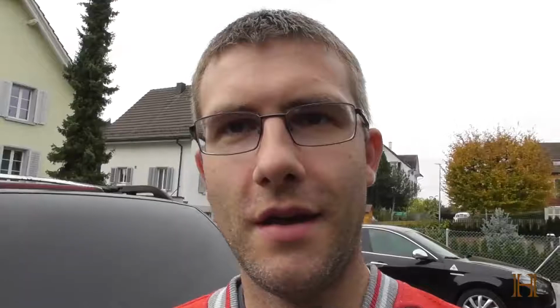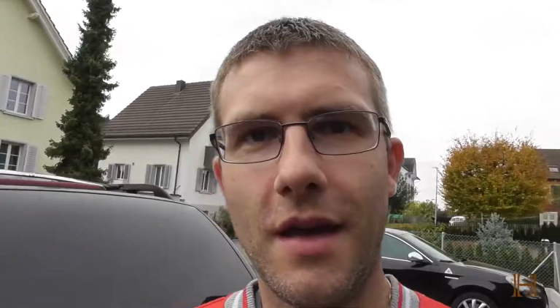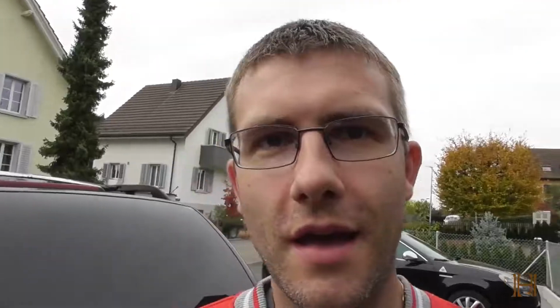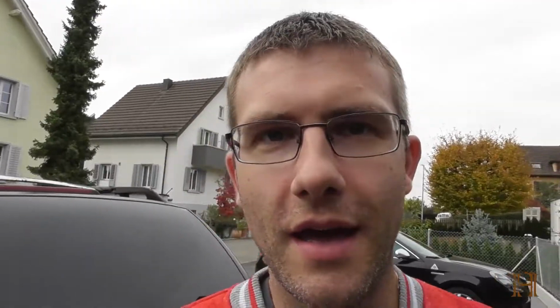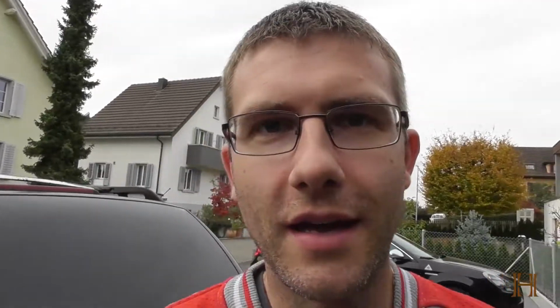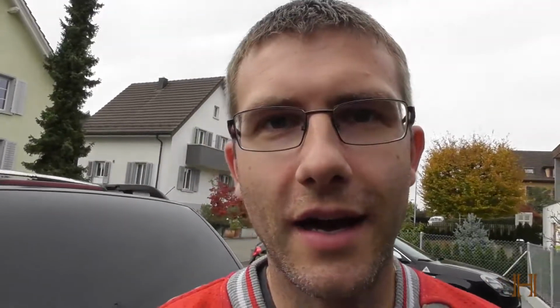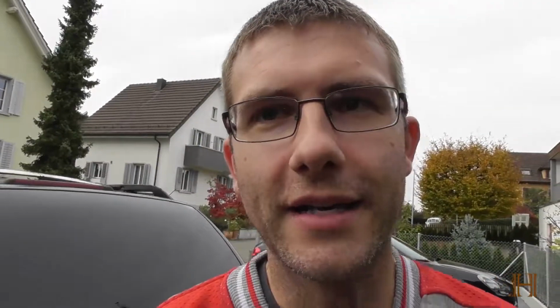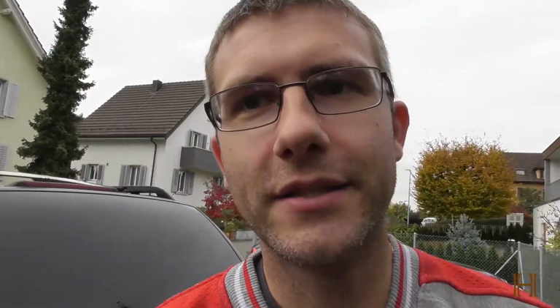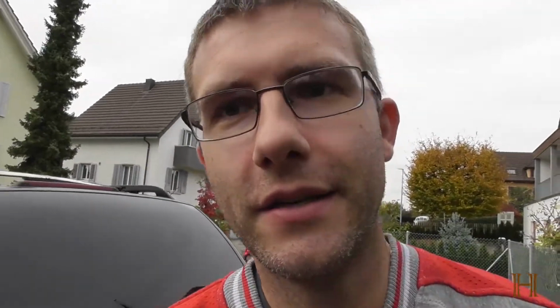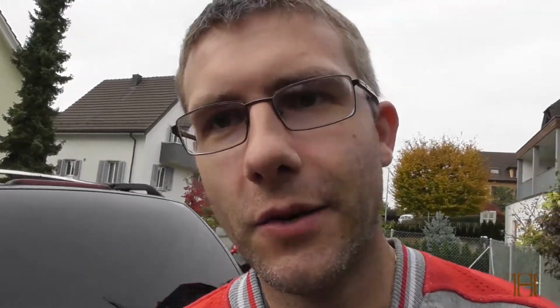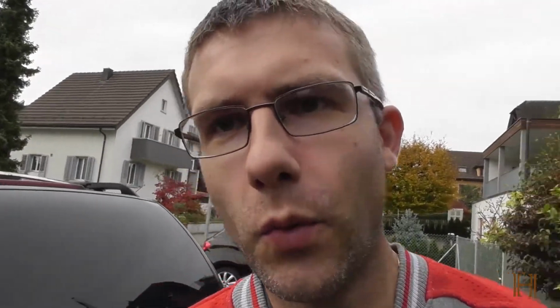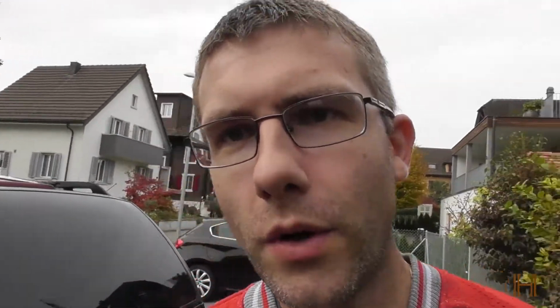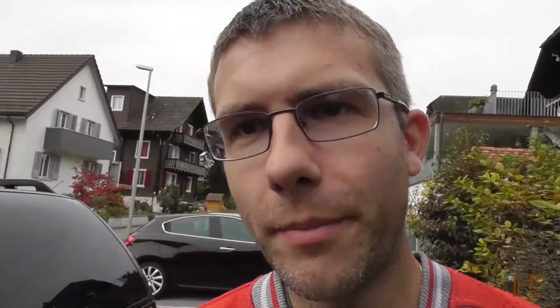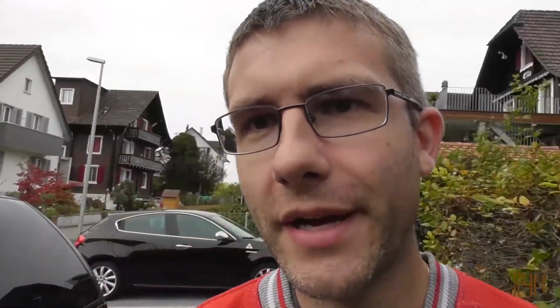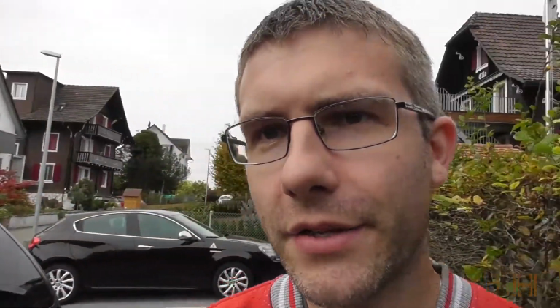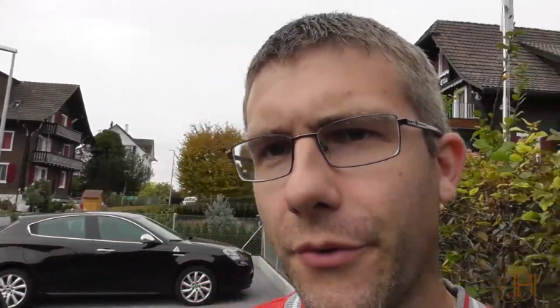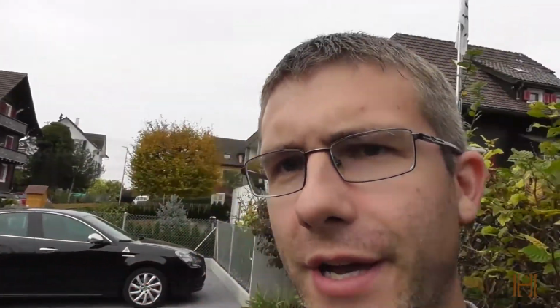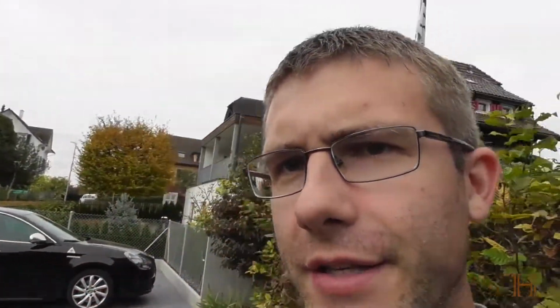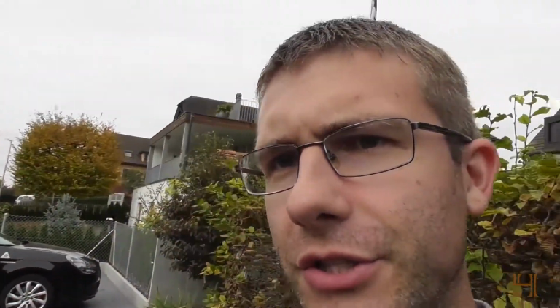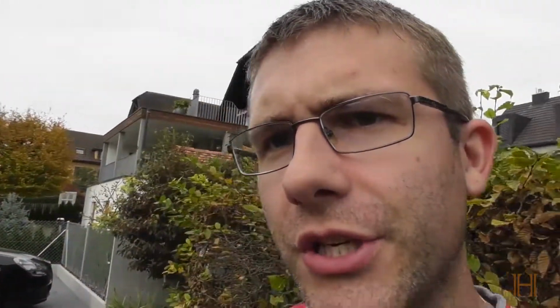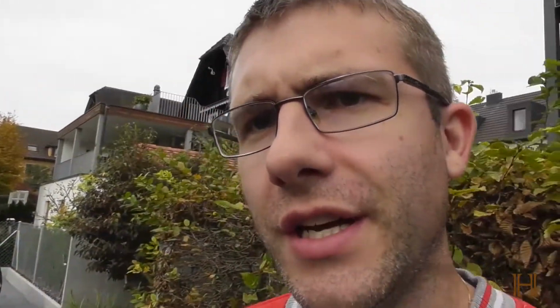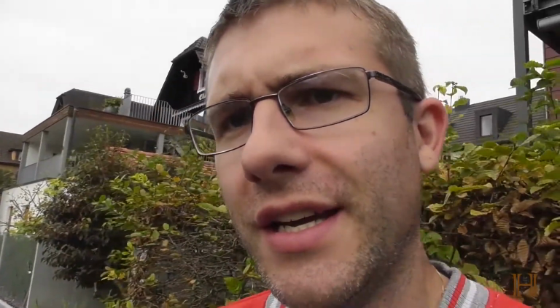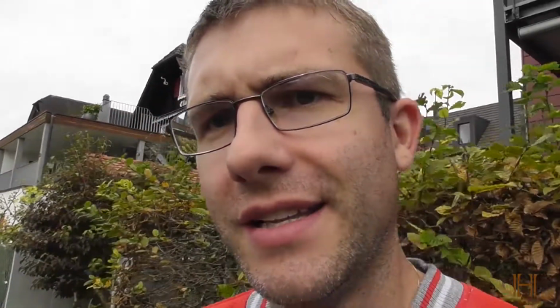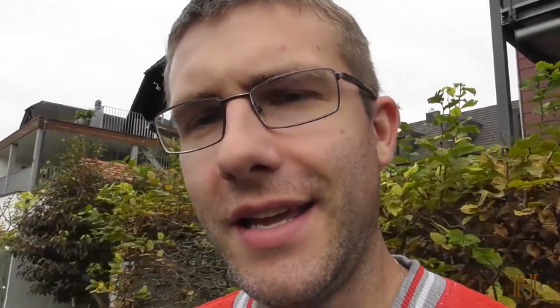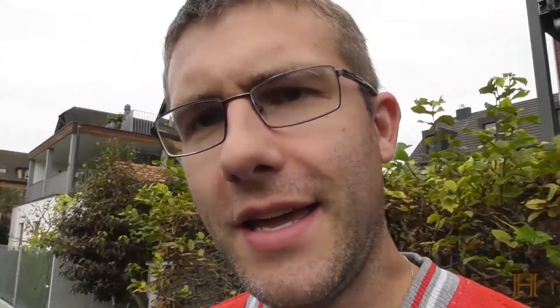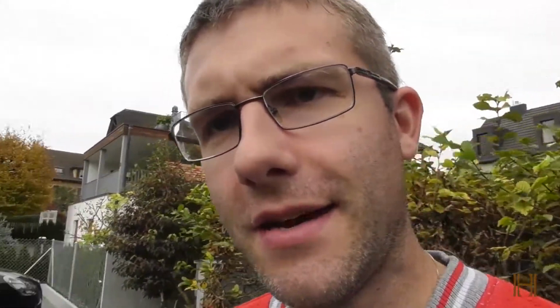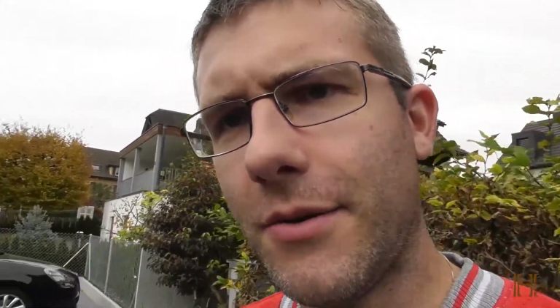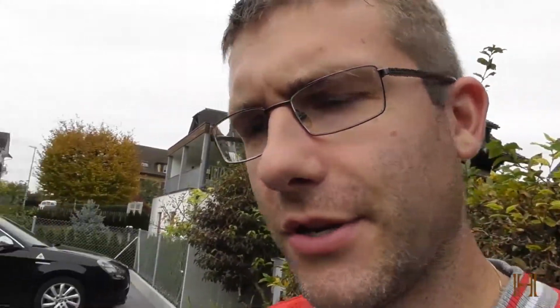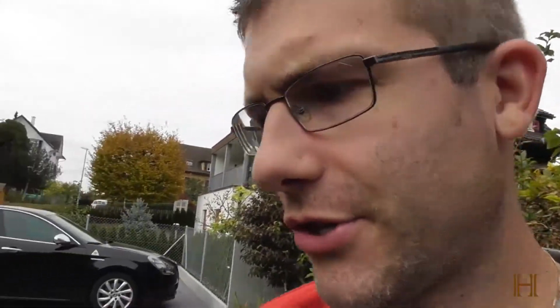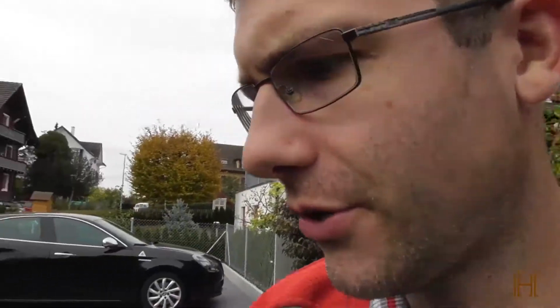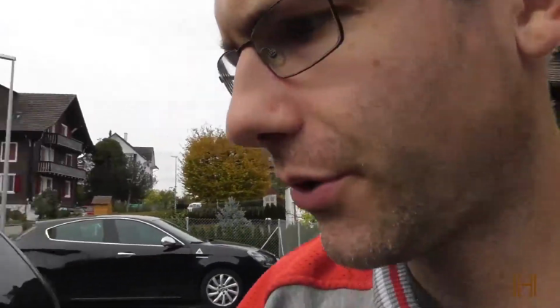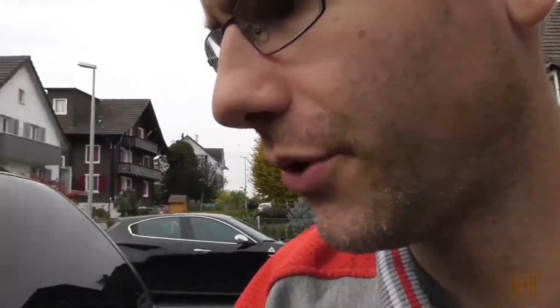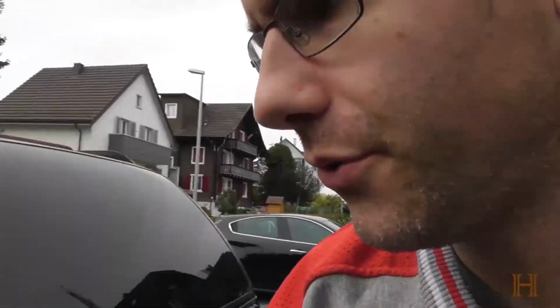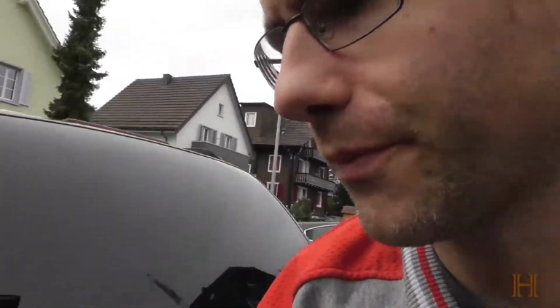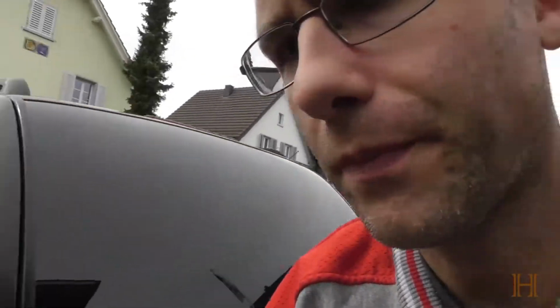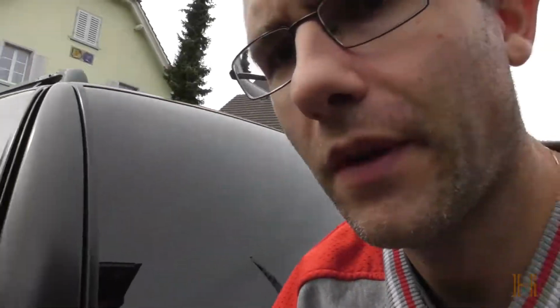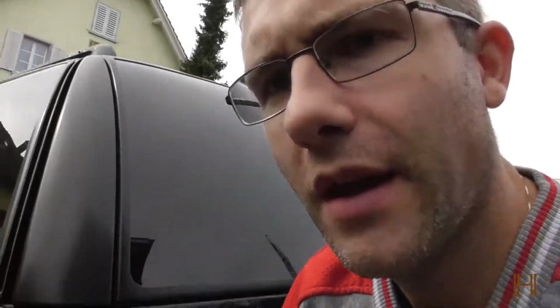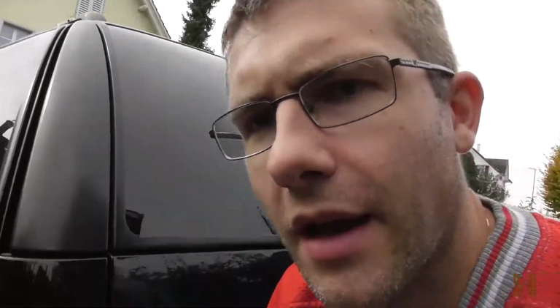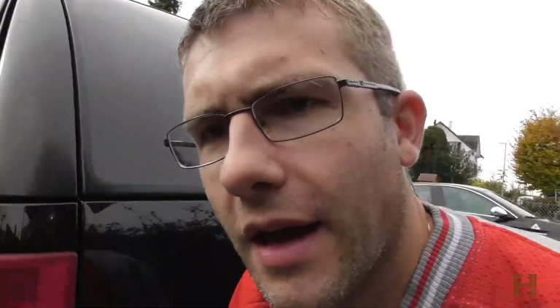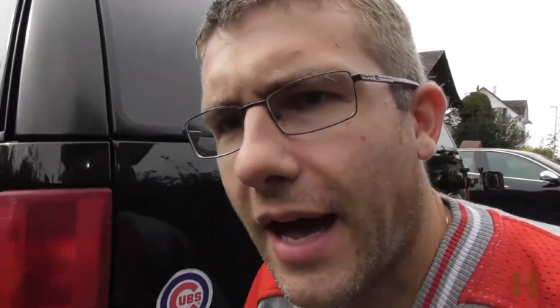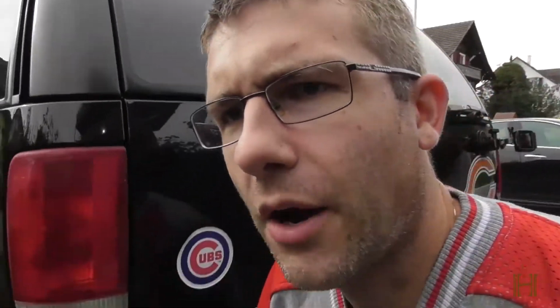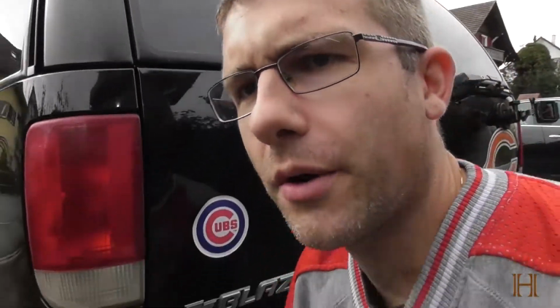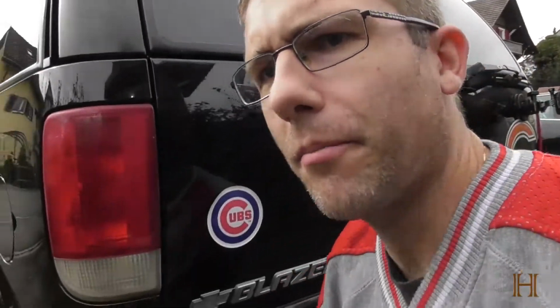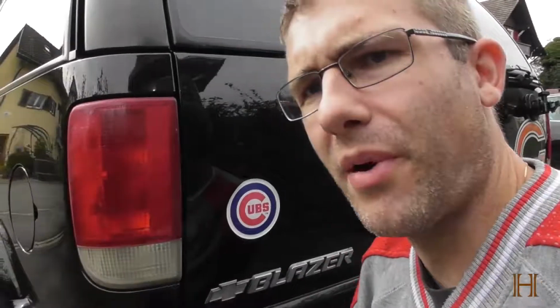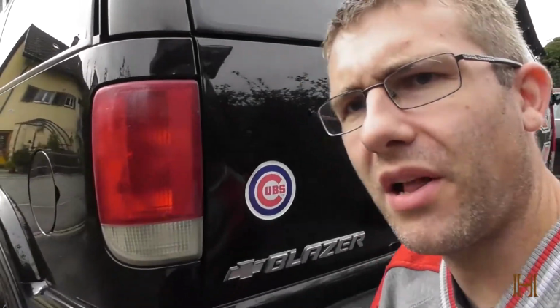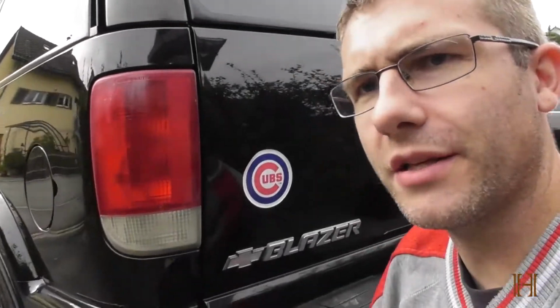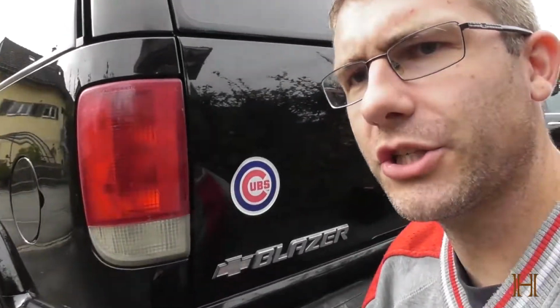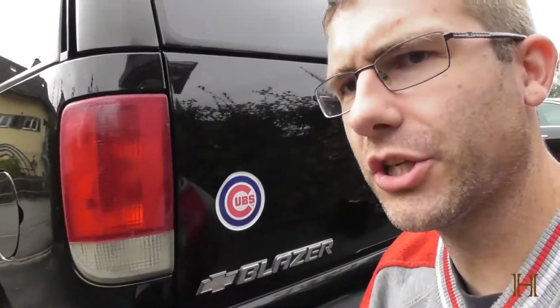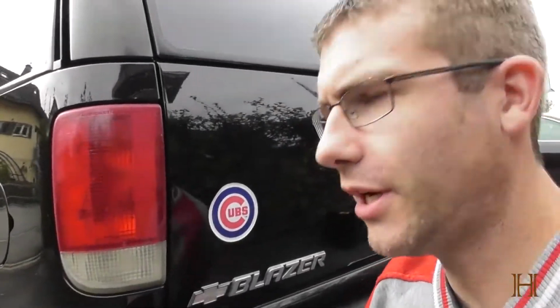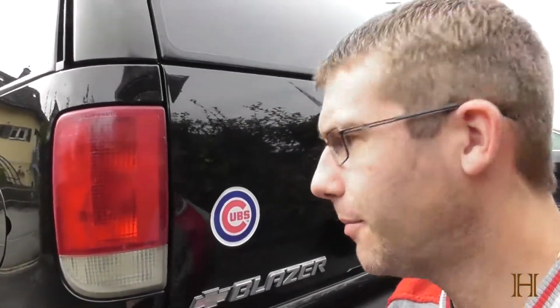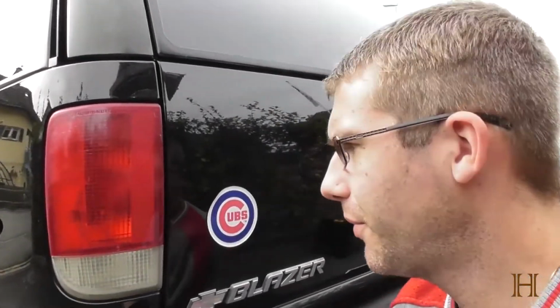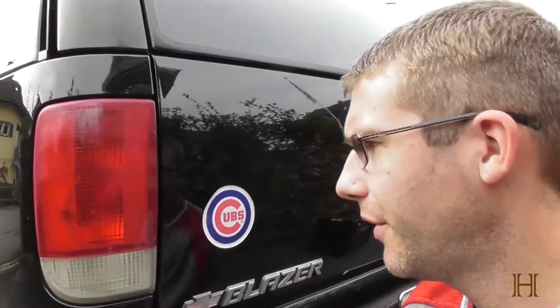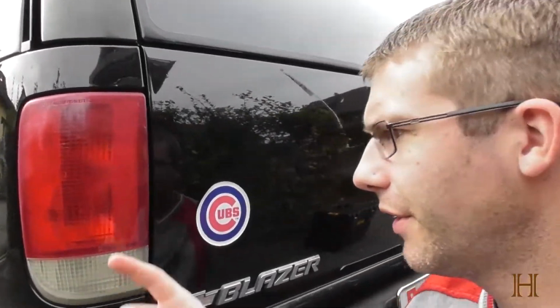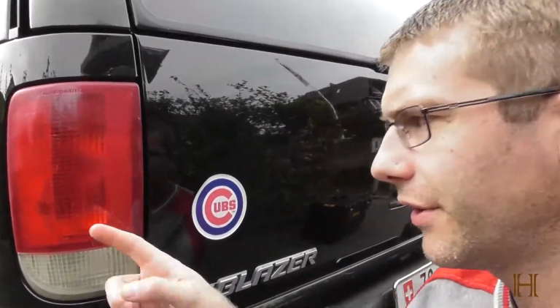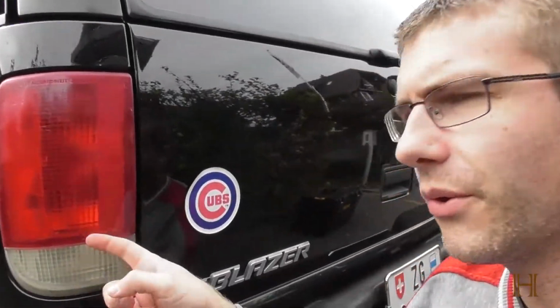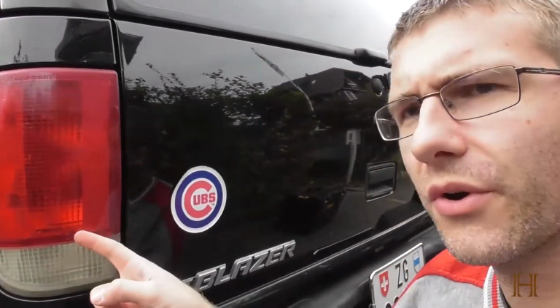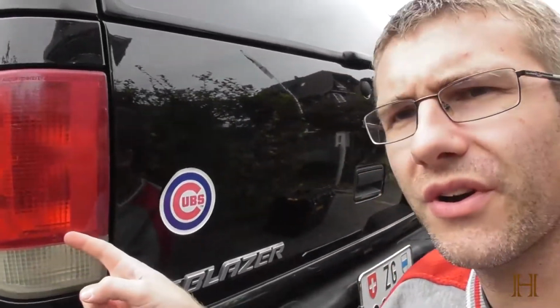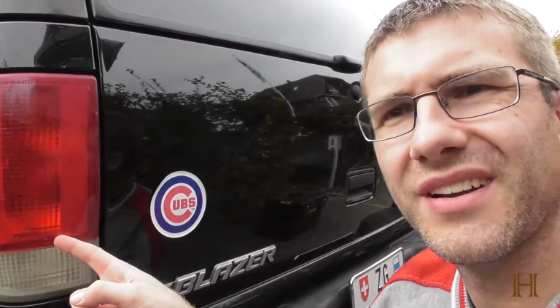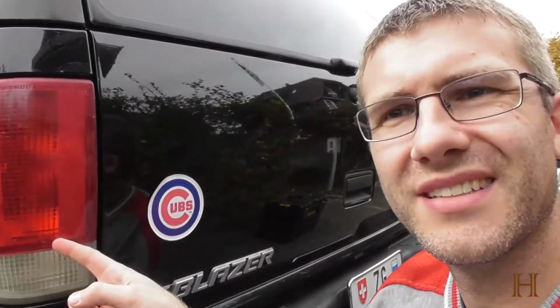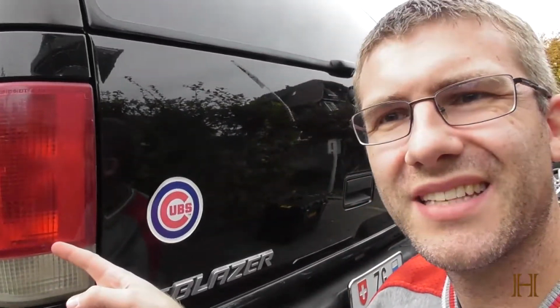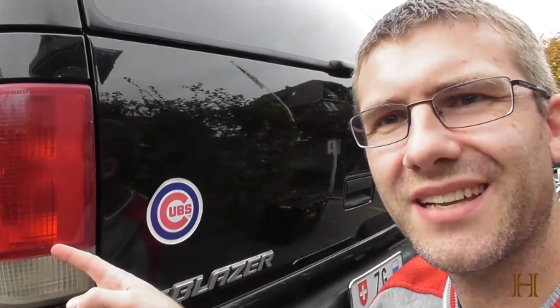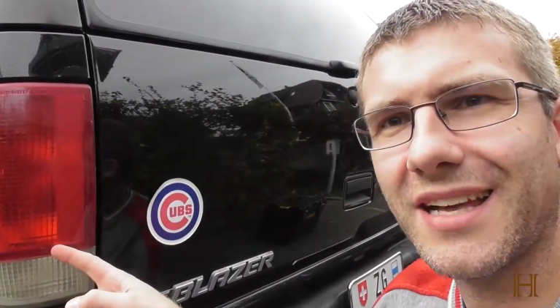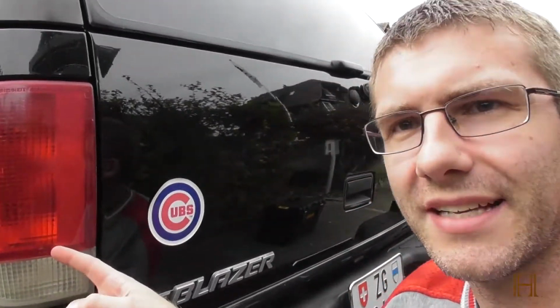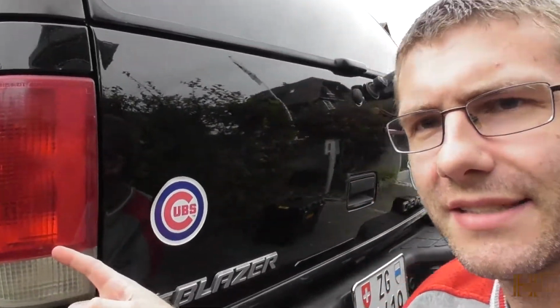Hey guys, welcome back to the Ranch. Today I want to show you how to polish up your taillights.